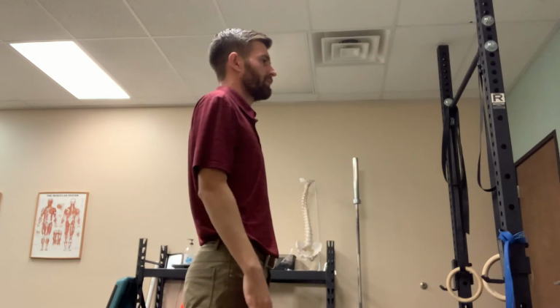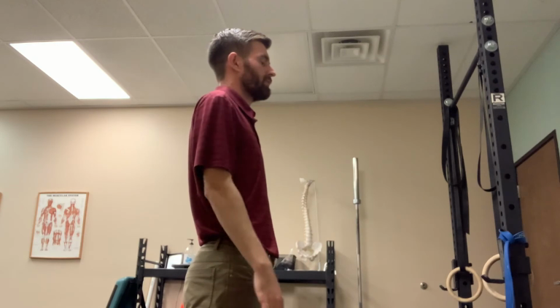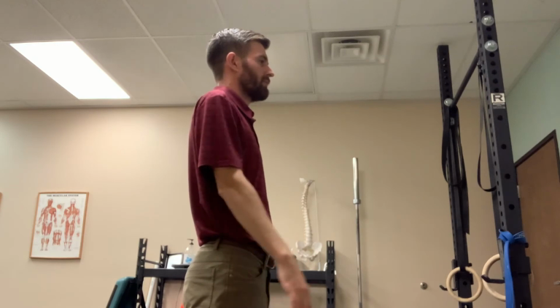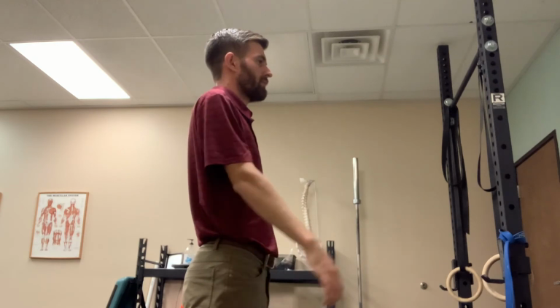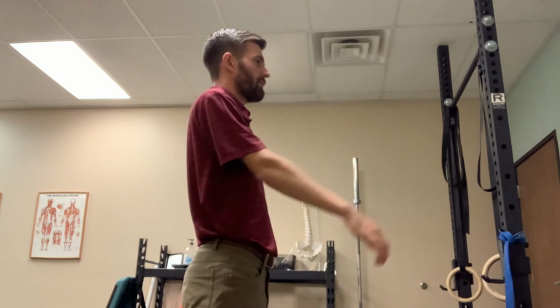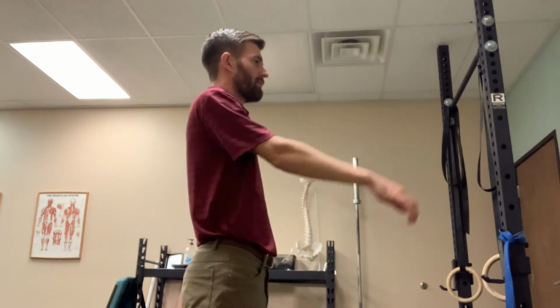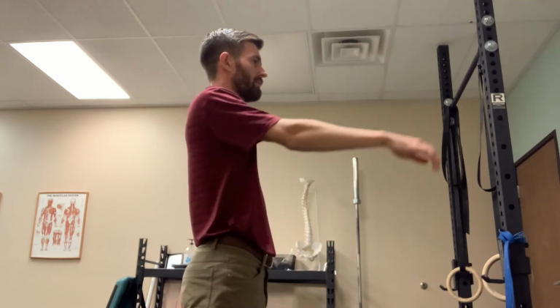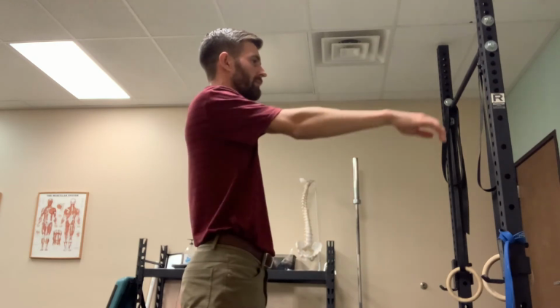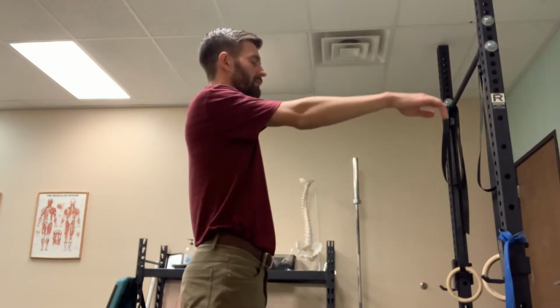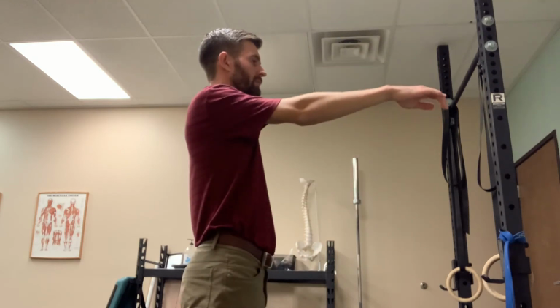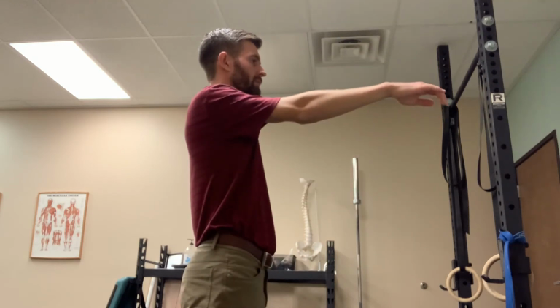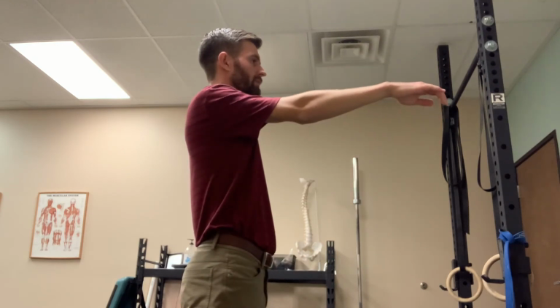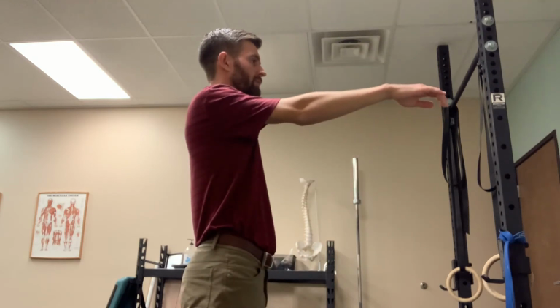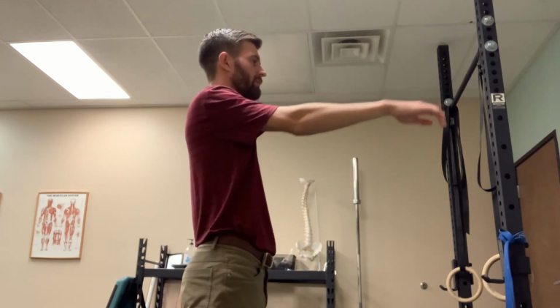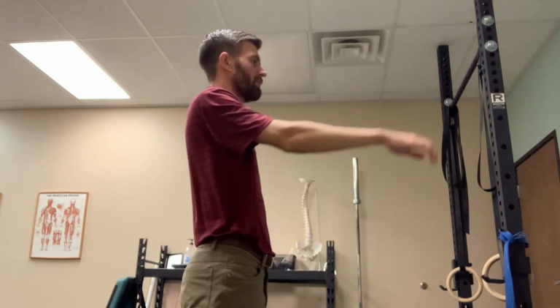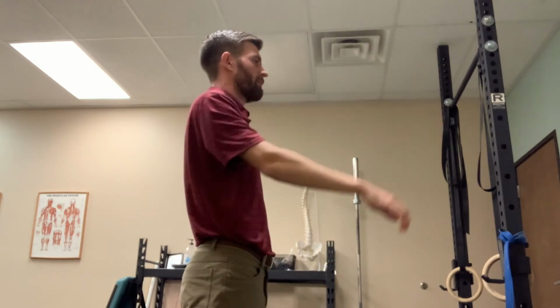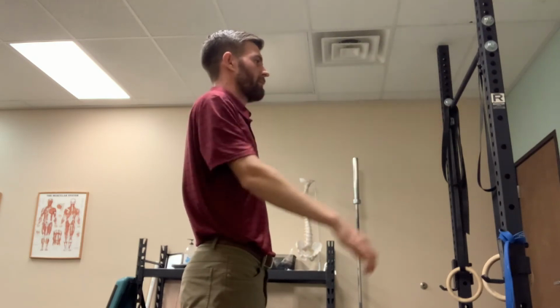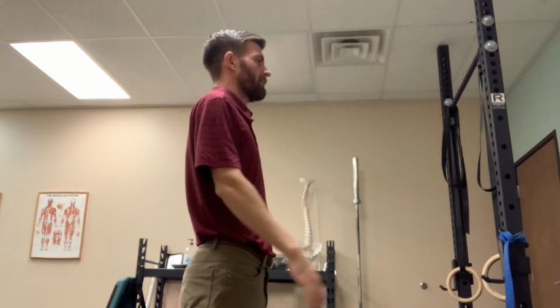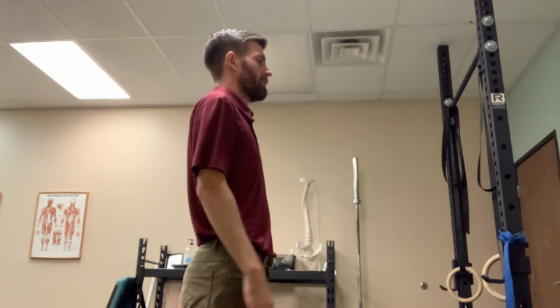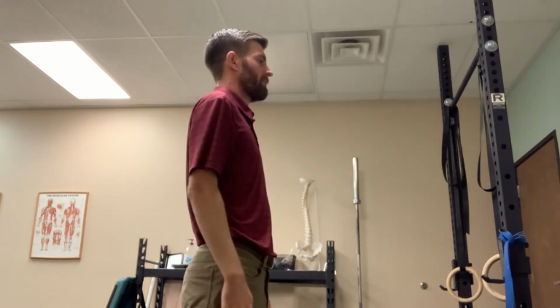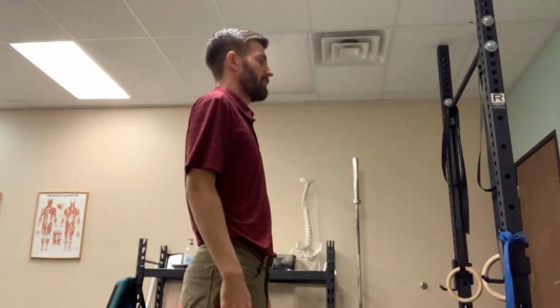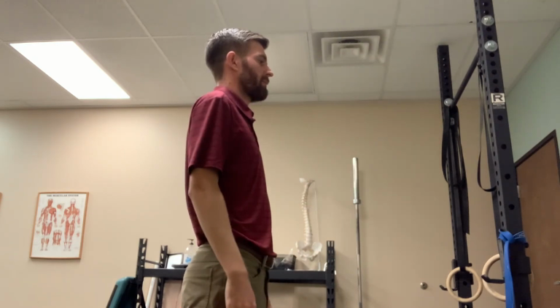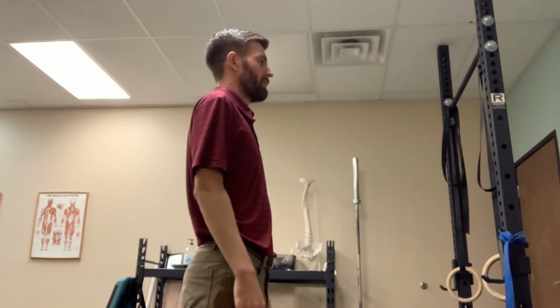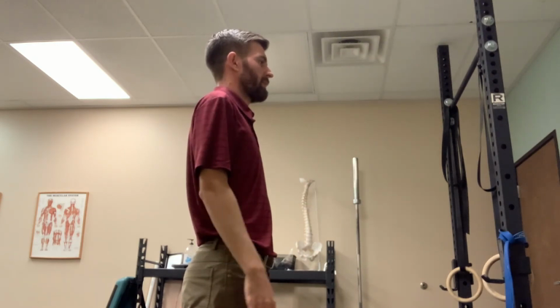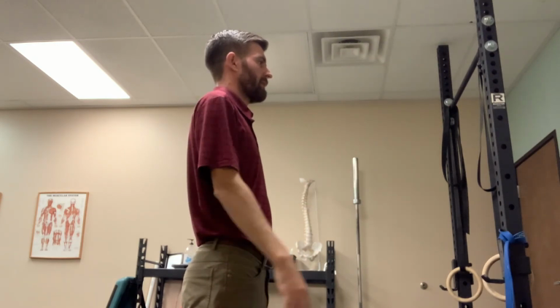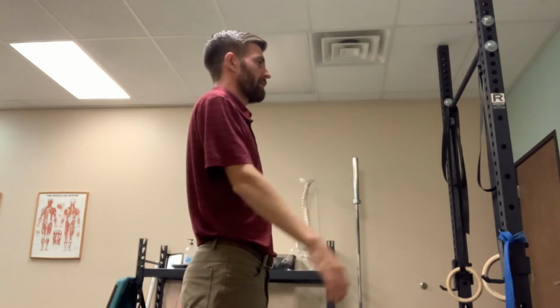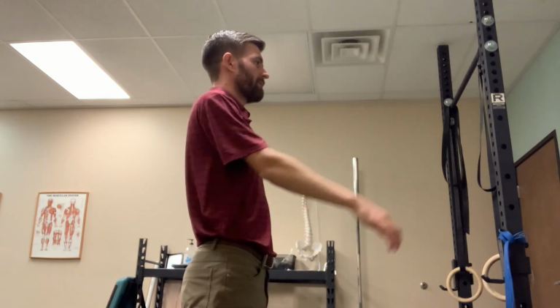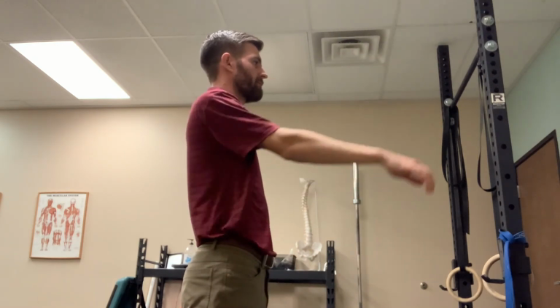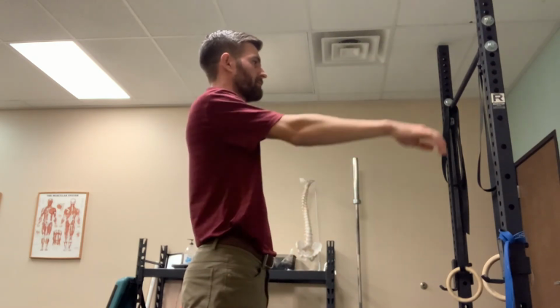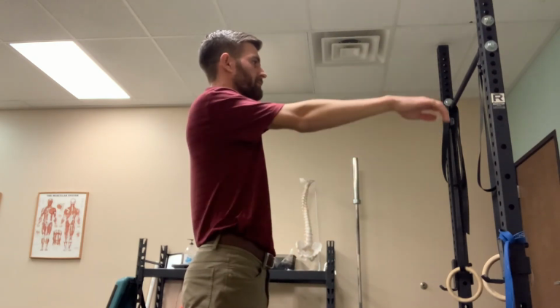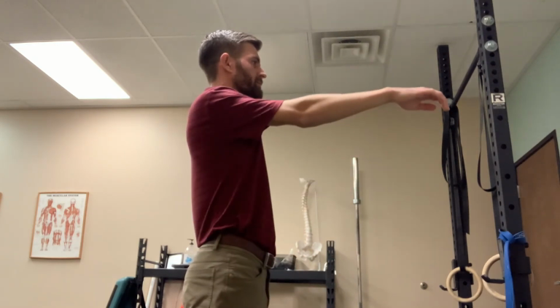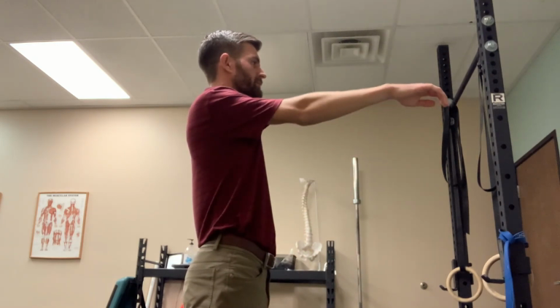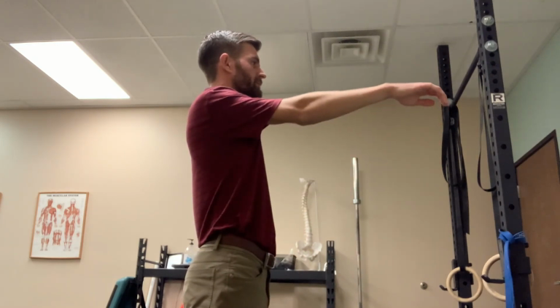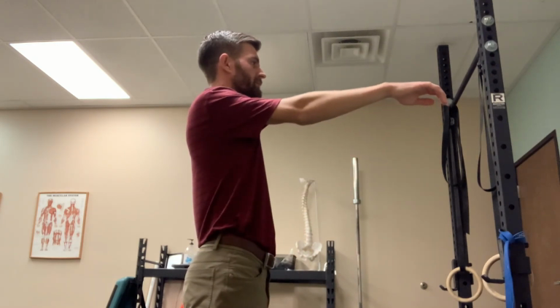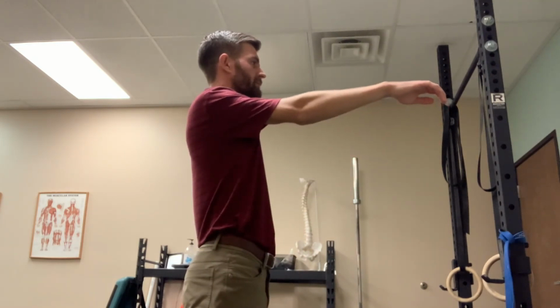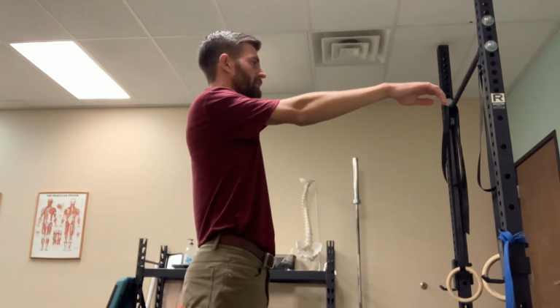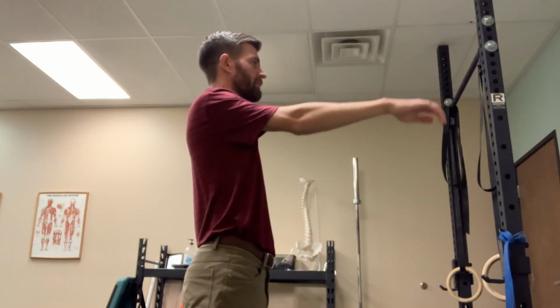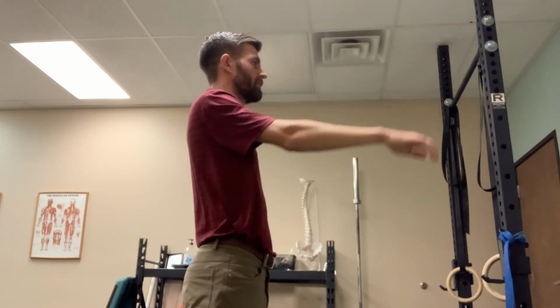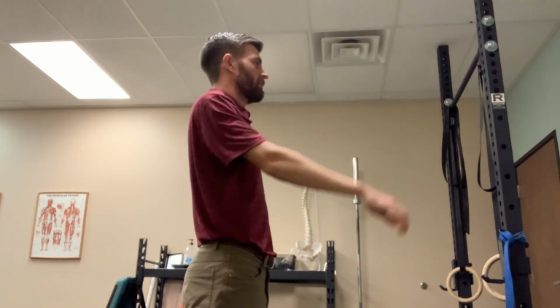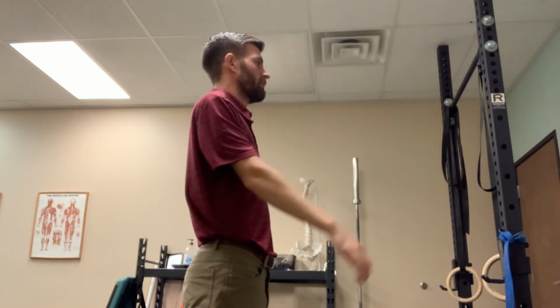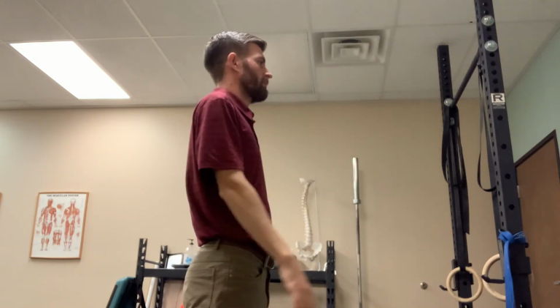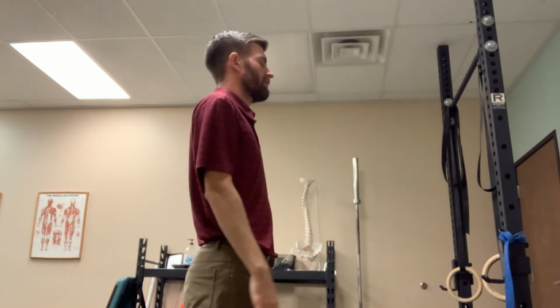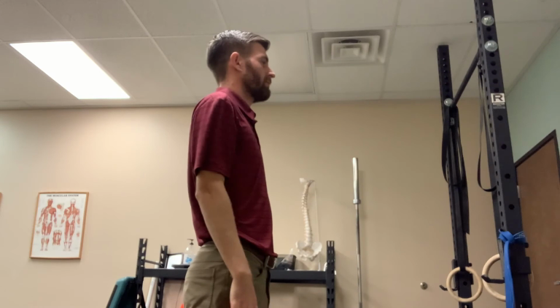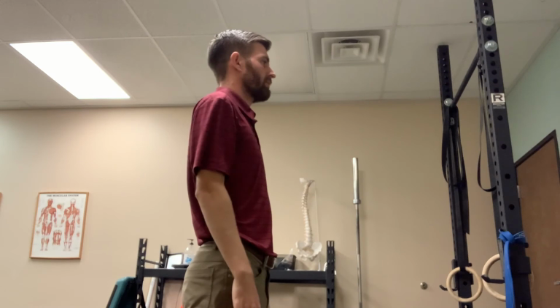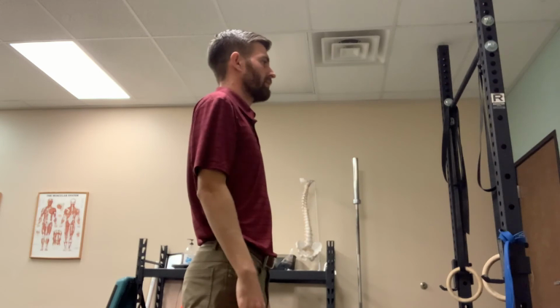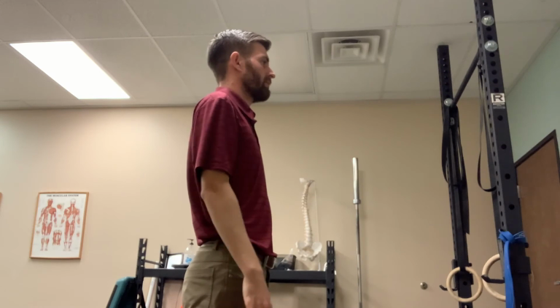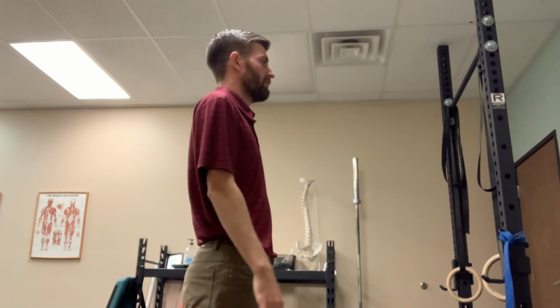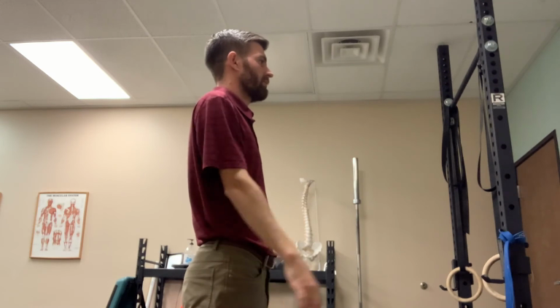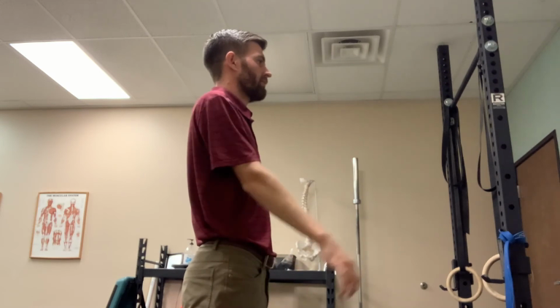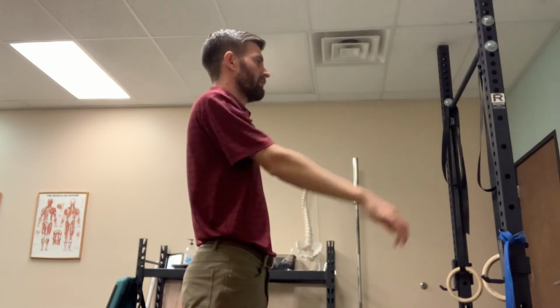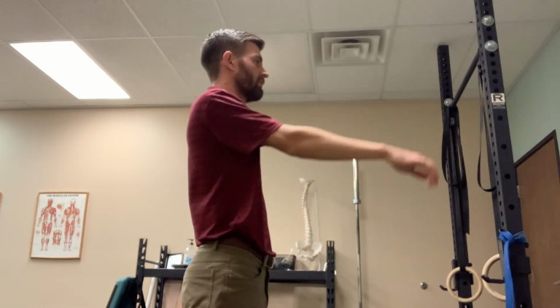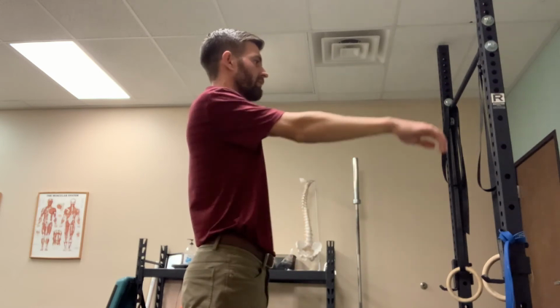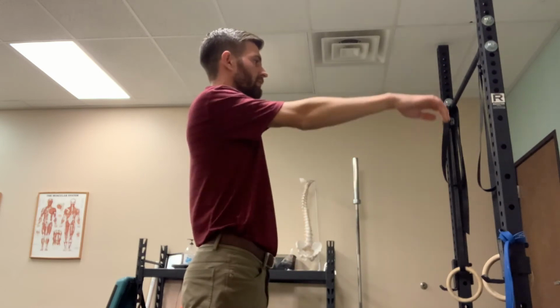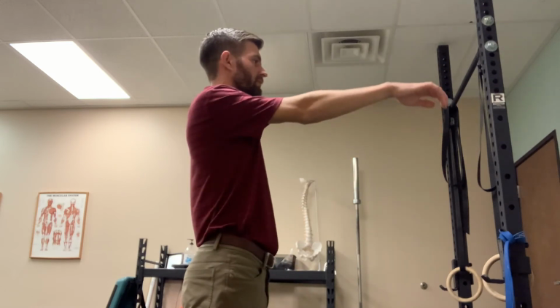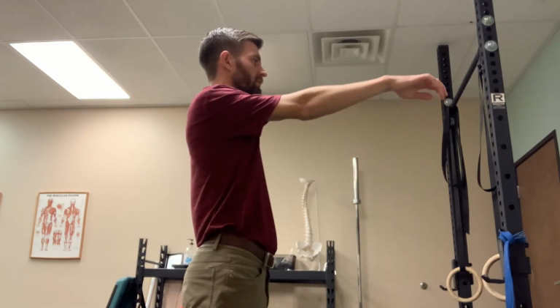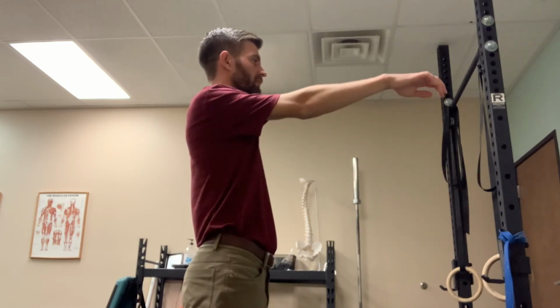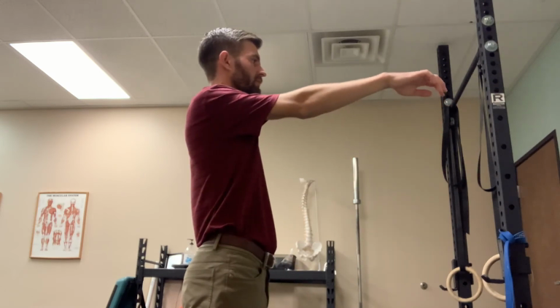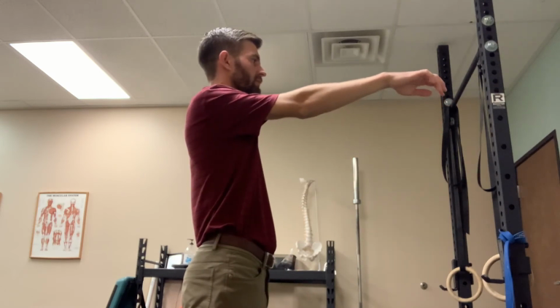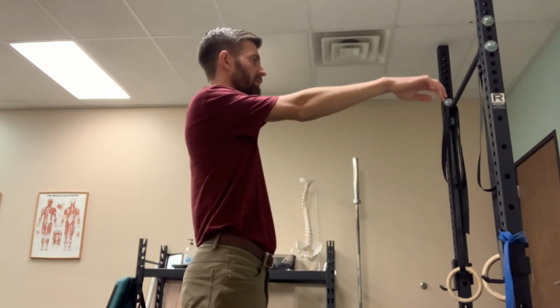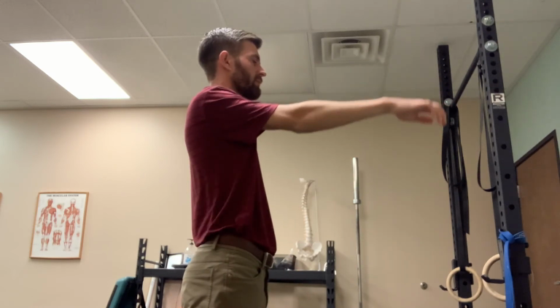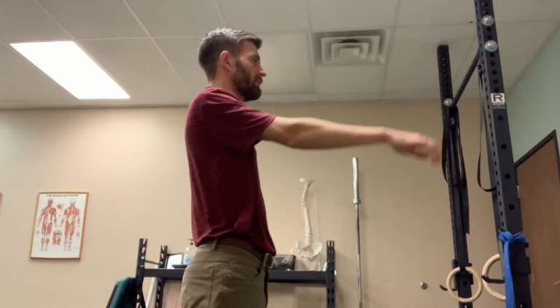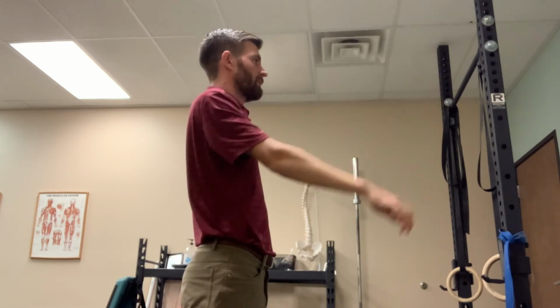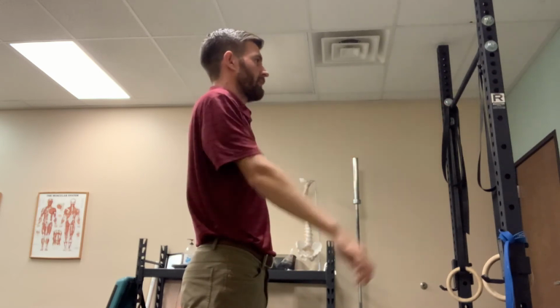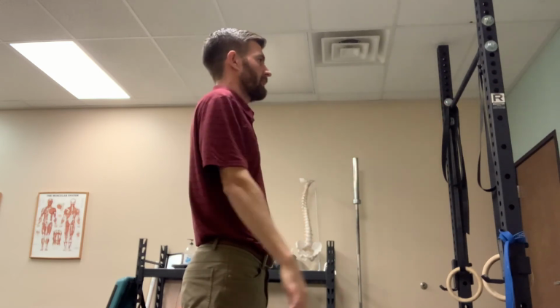It should be straight in front of you at about a 90 degree angle to your body, and it should be relatively pain-free.